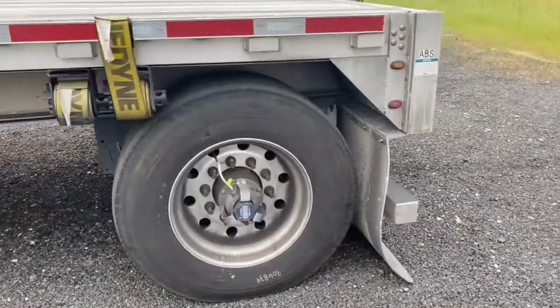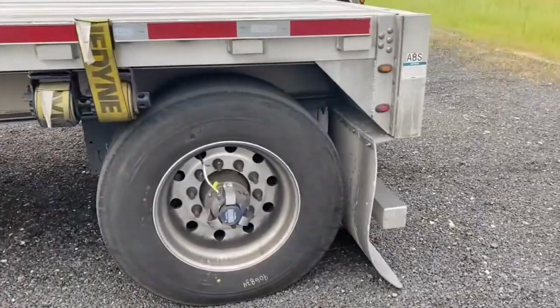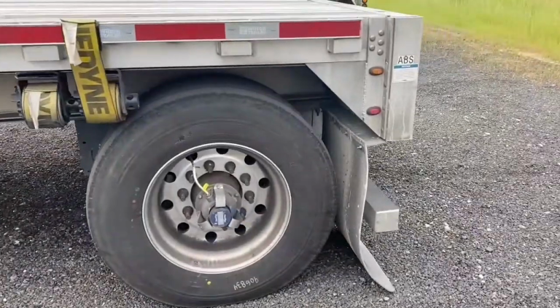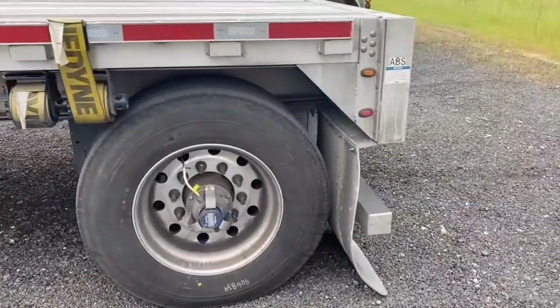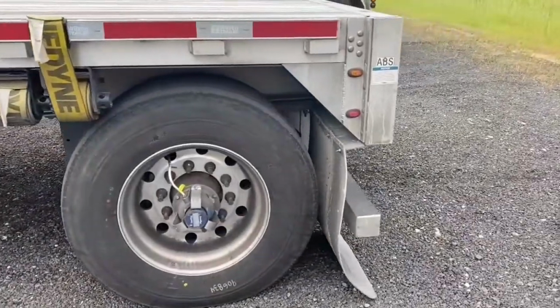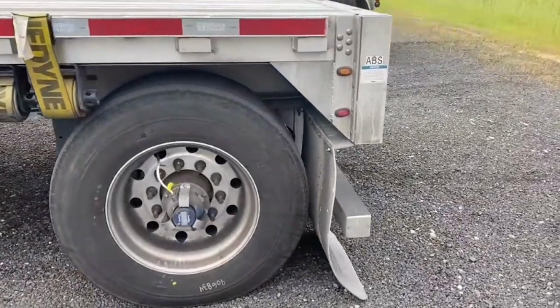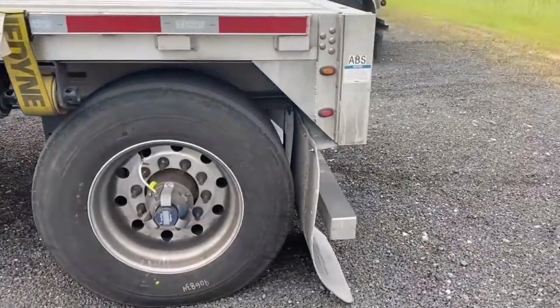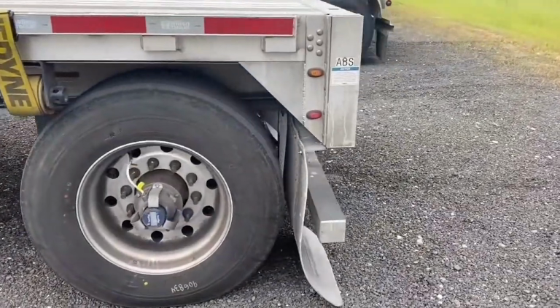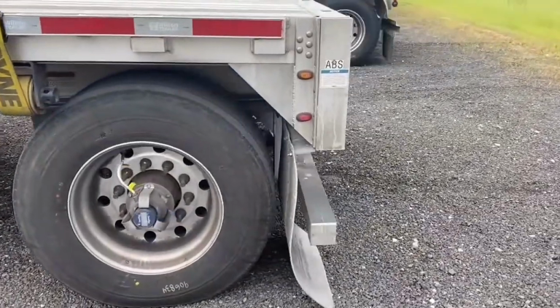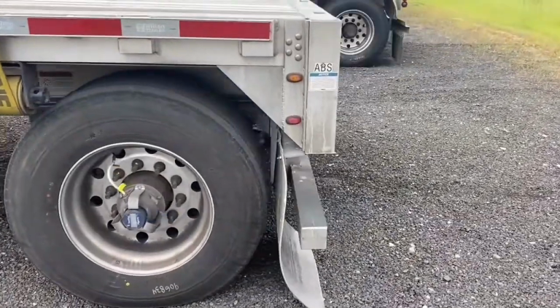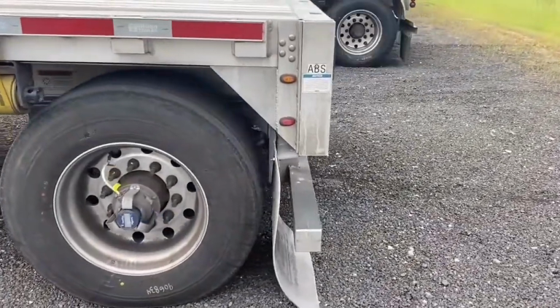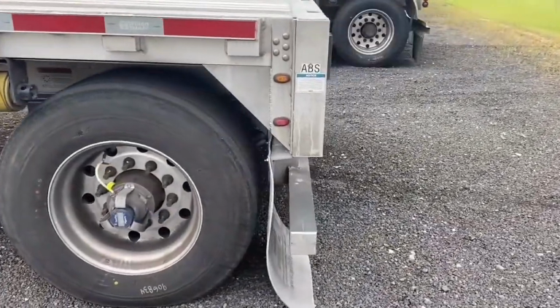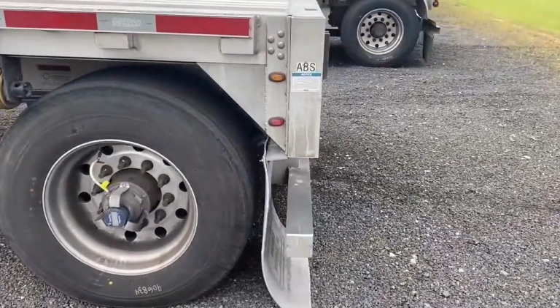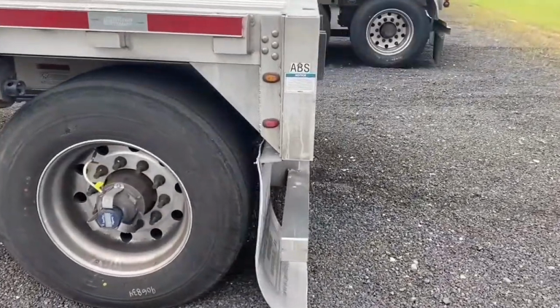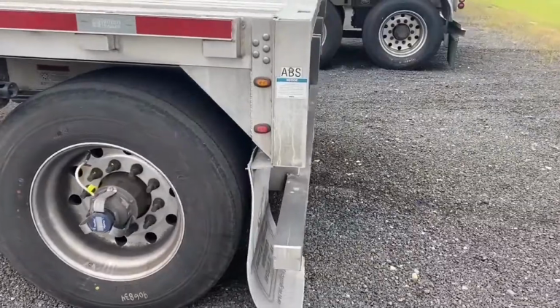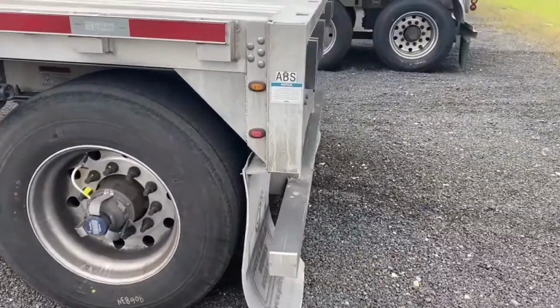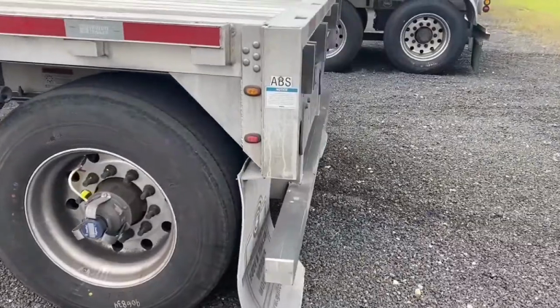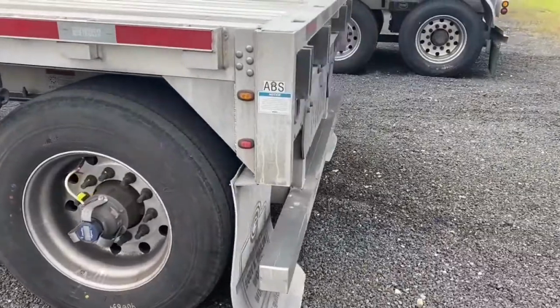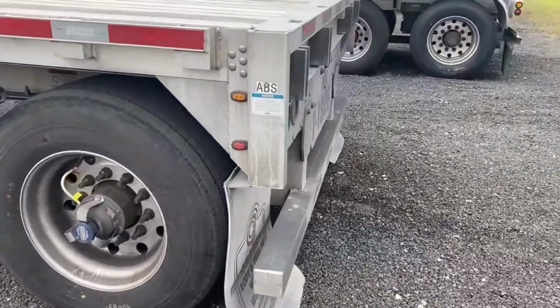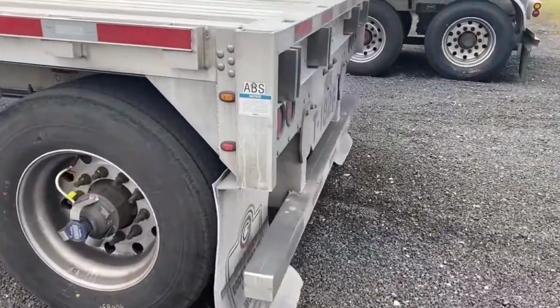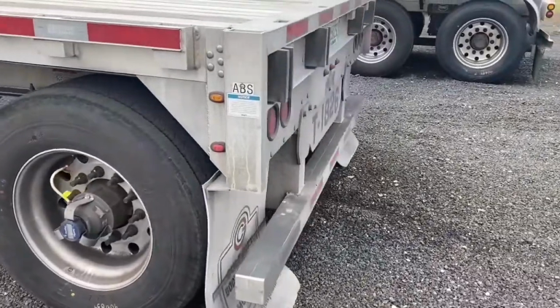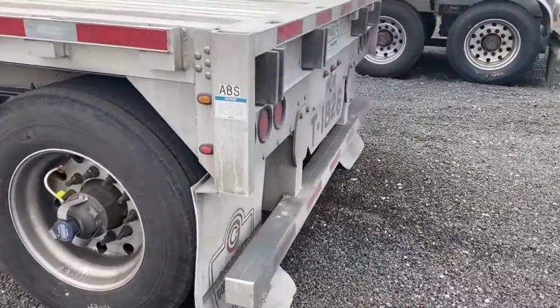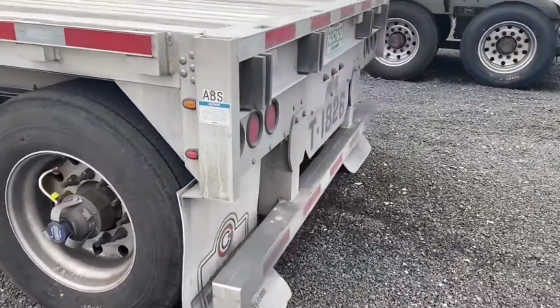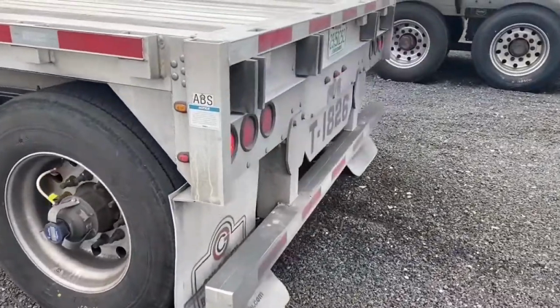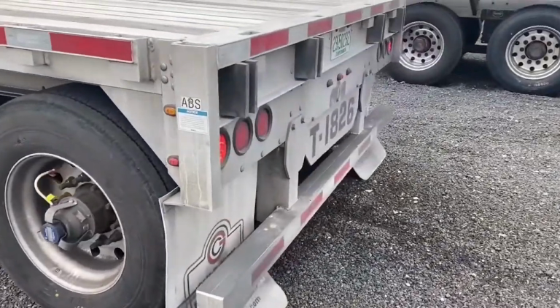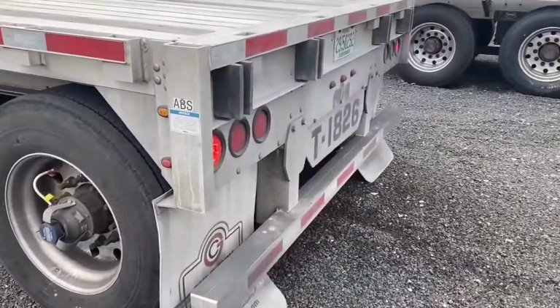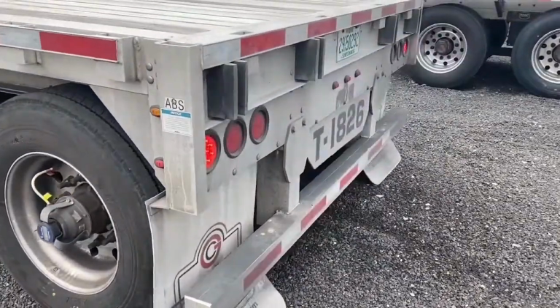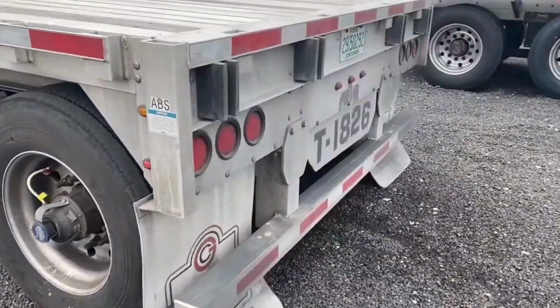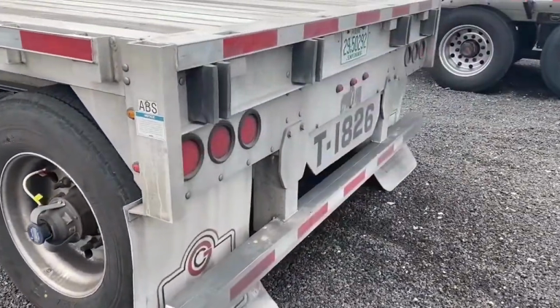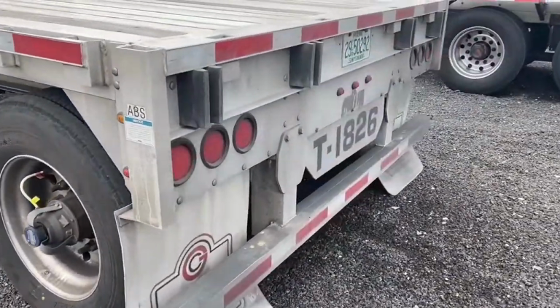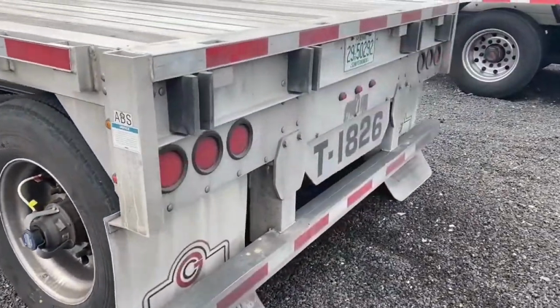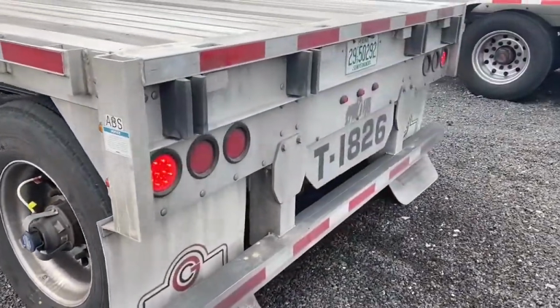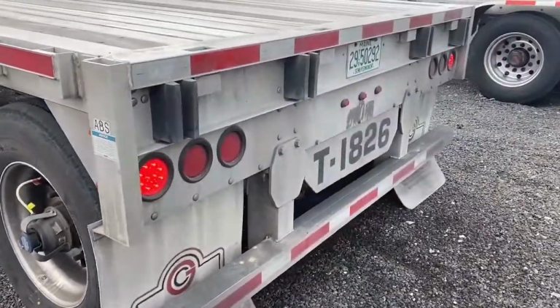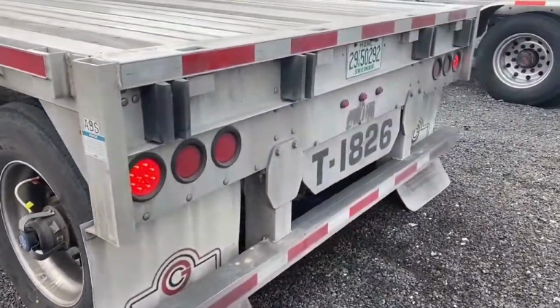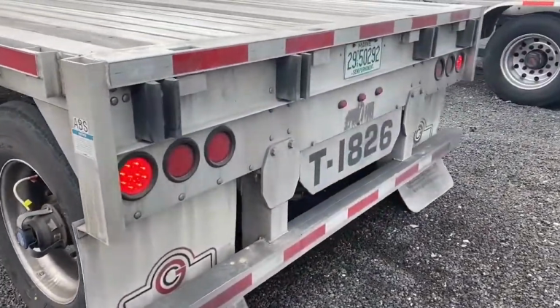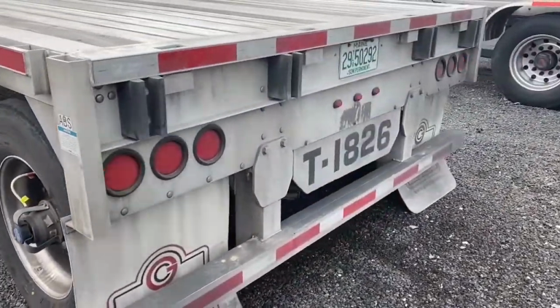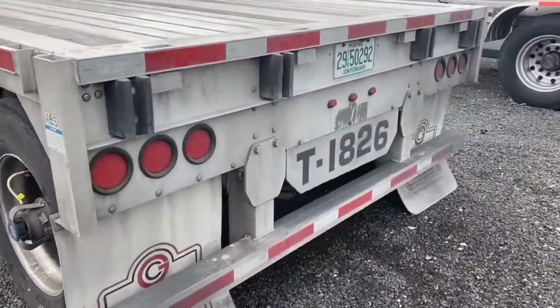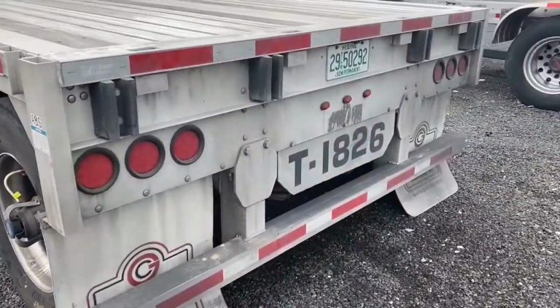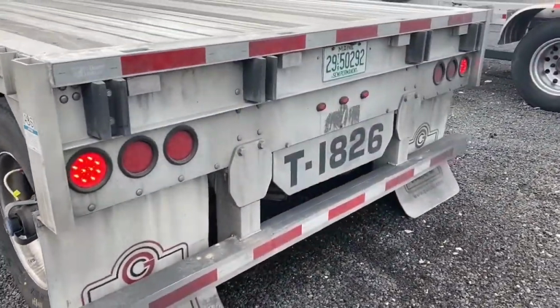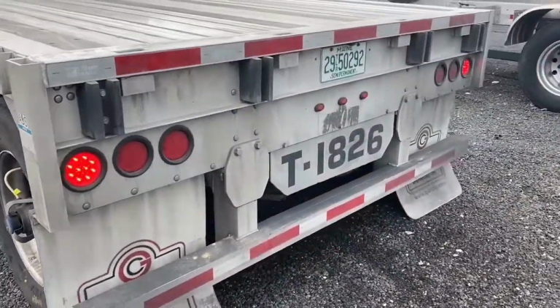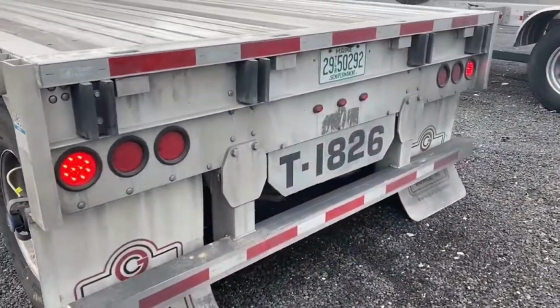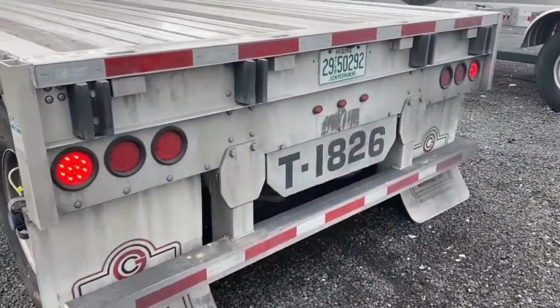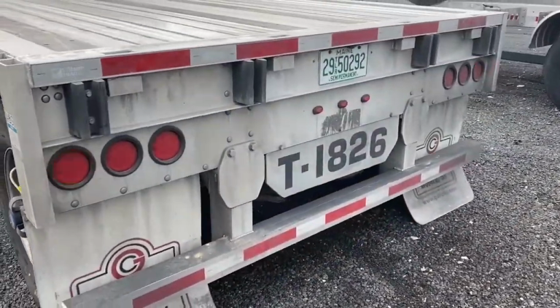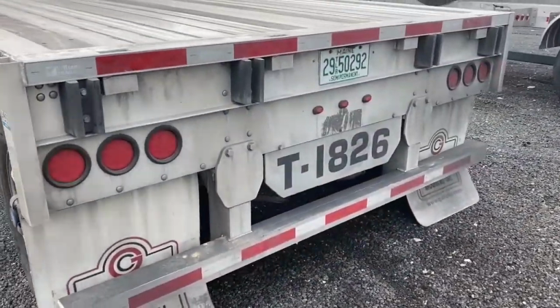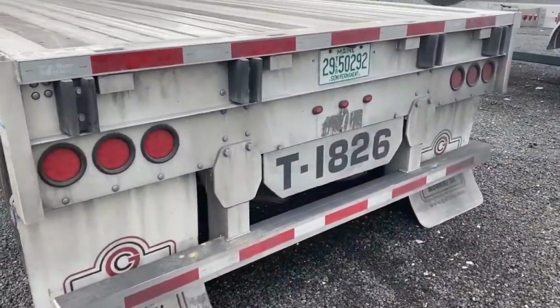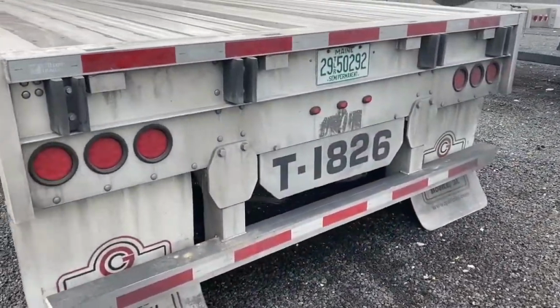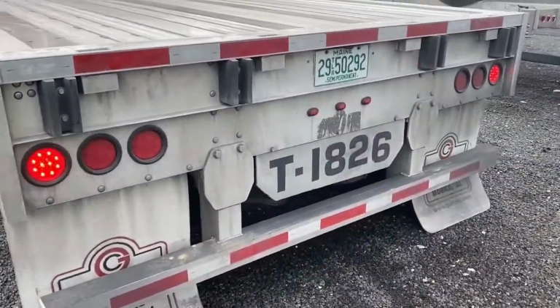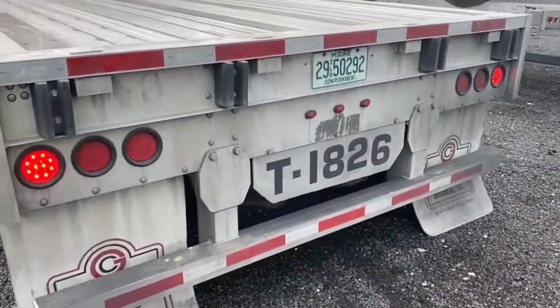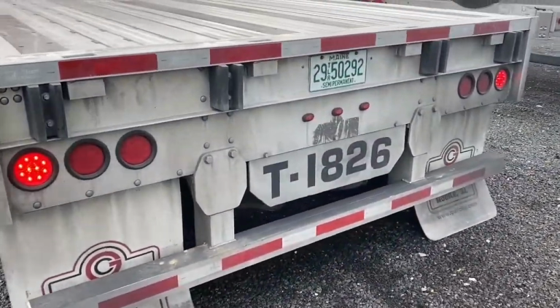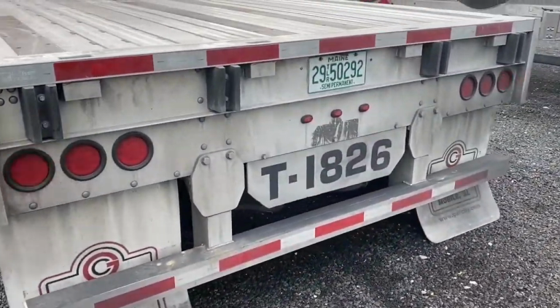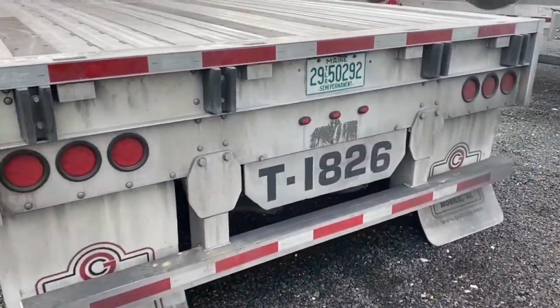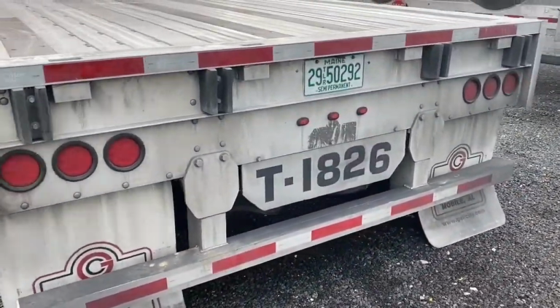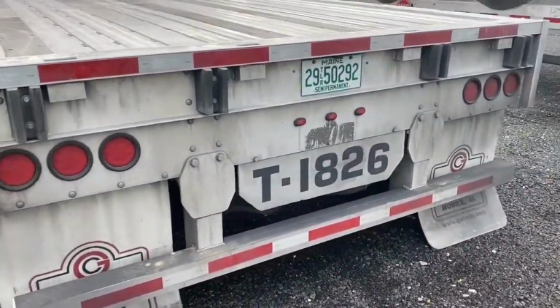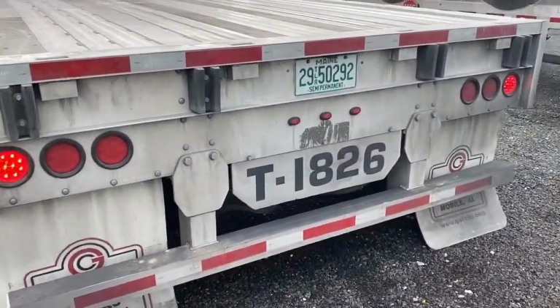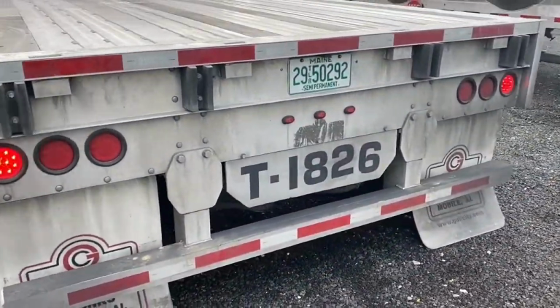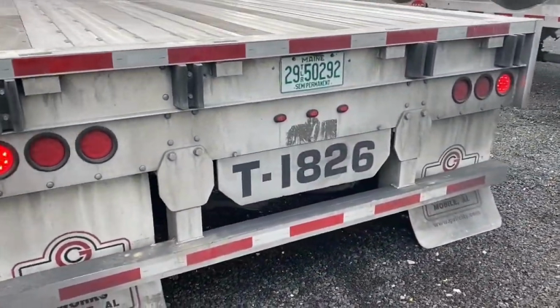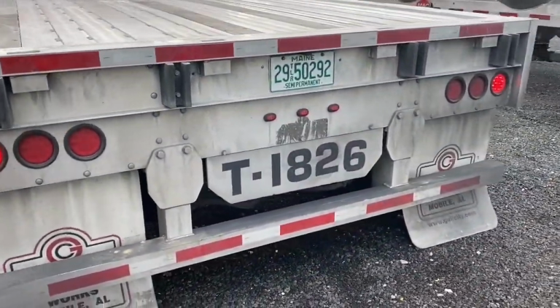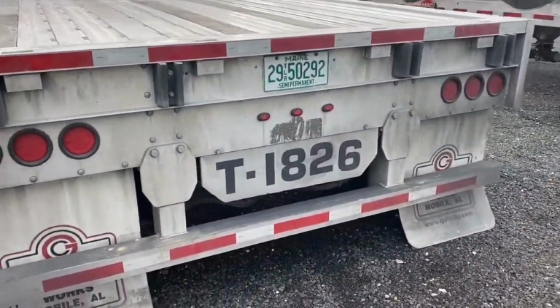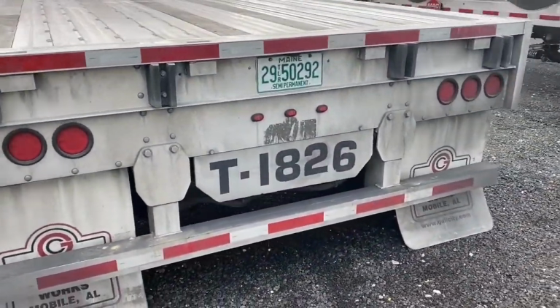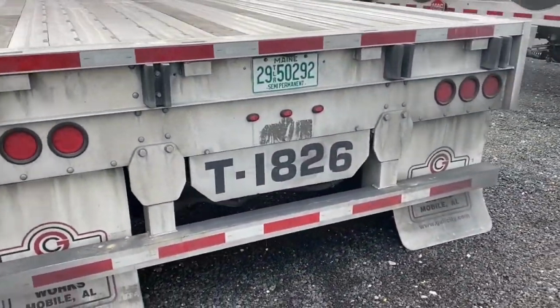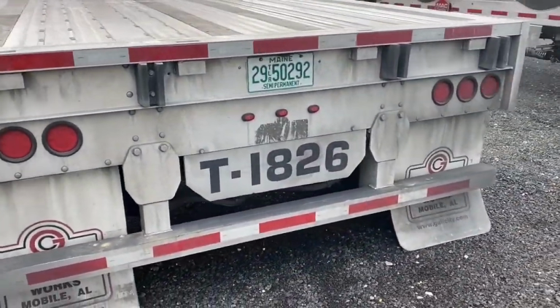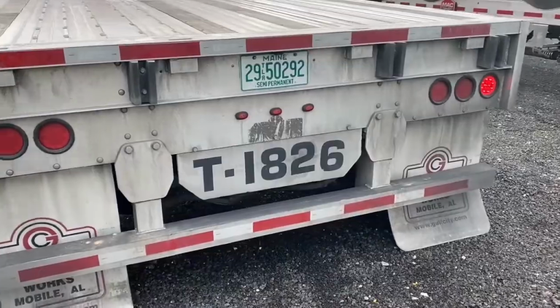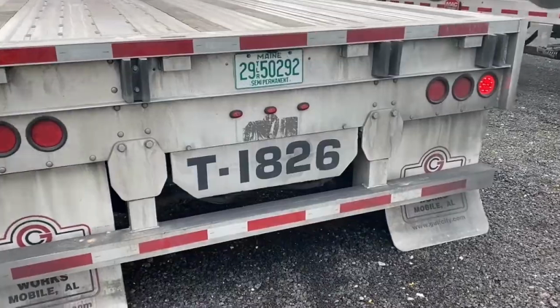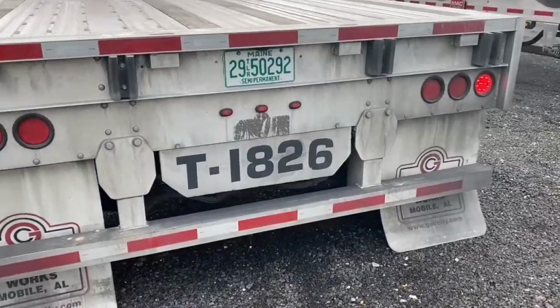Now as you walk to the back of the trailer you want to check and make sure that your lights are properly functioning.